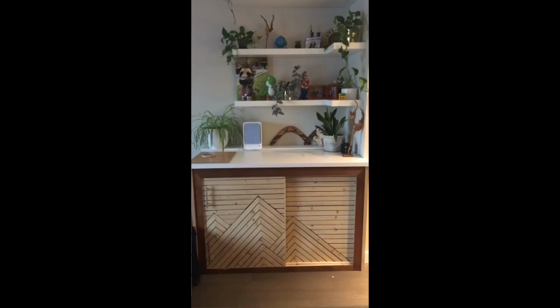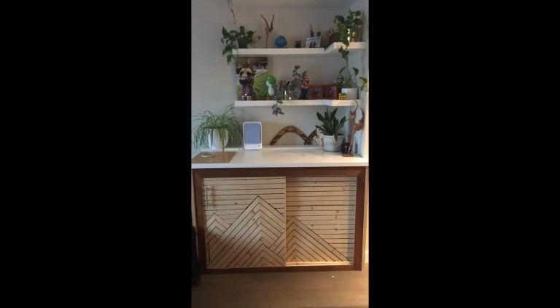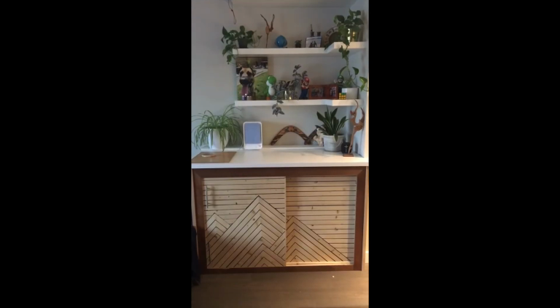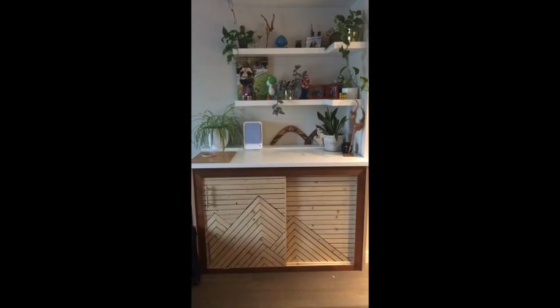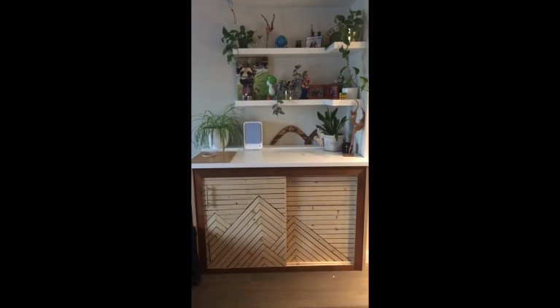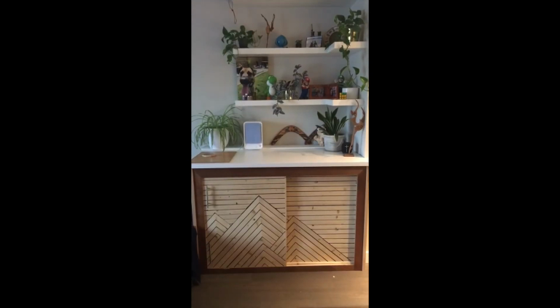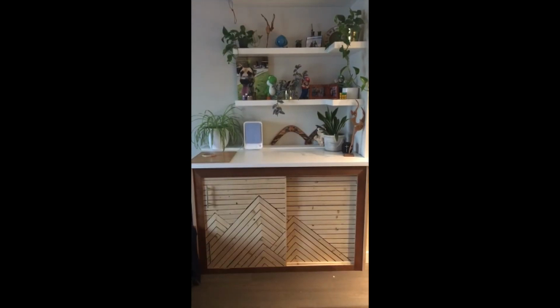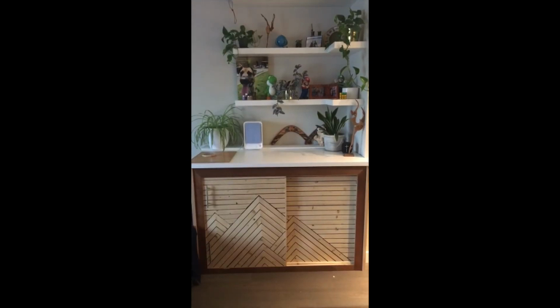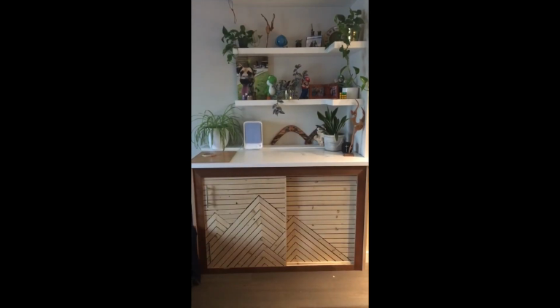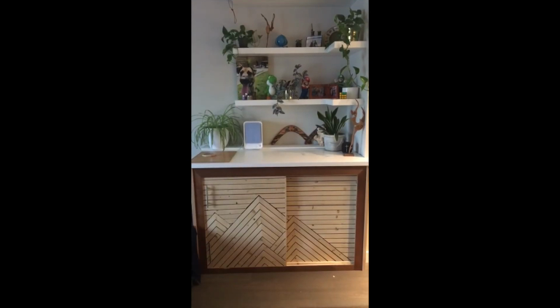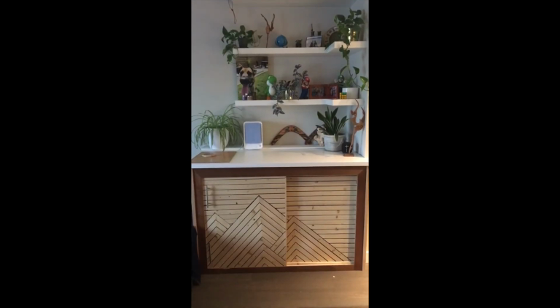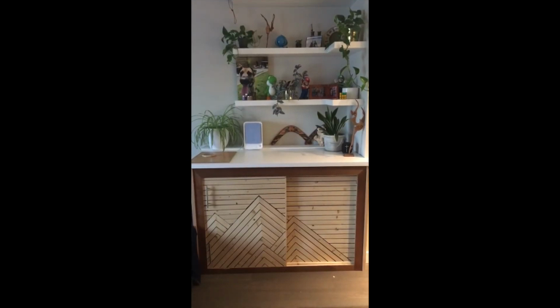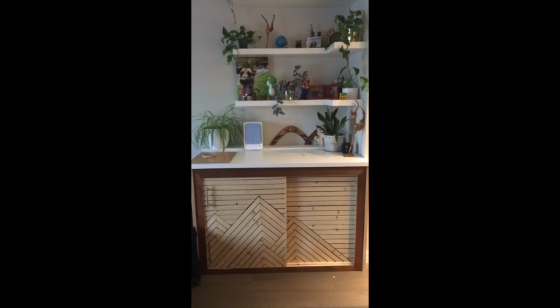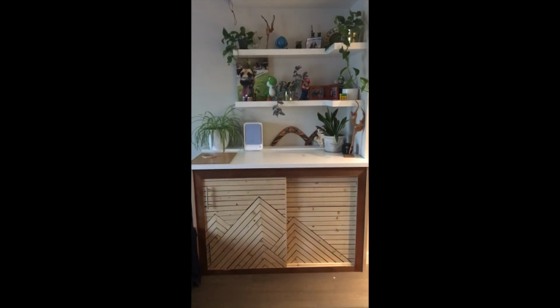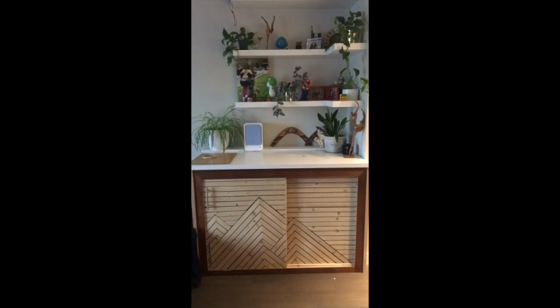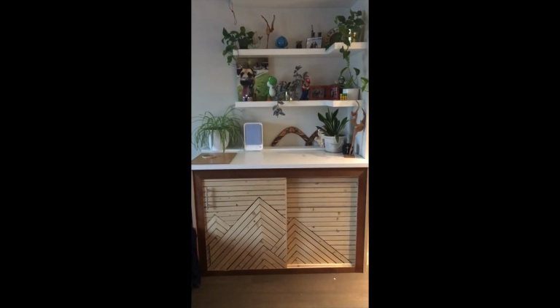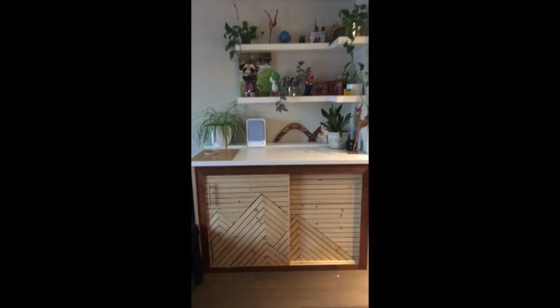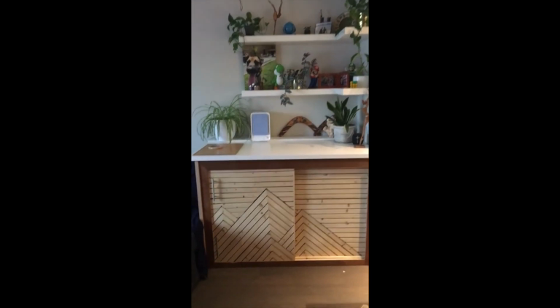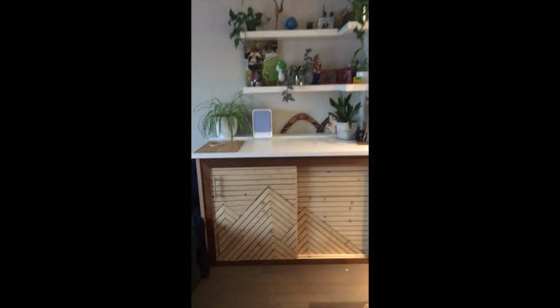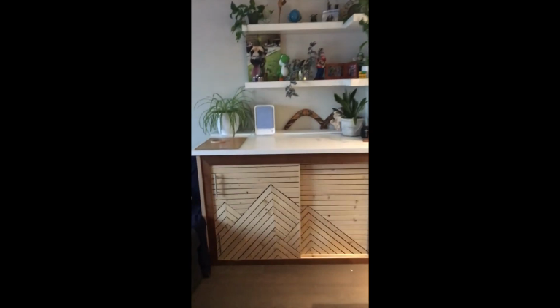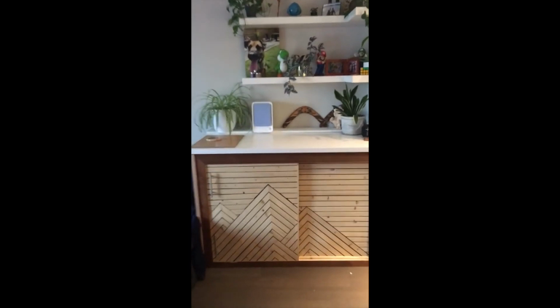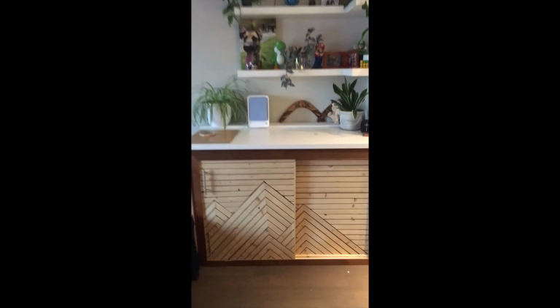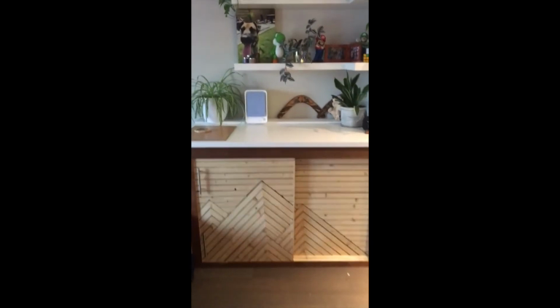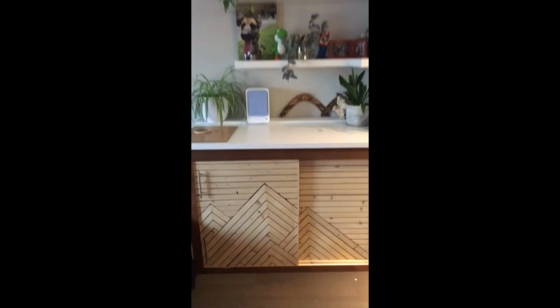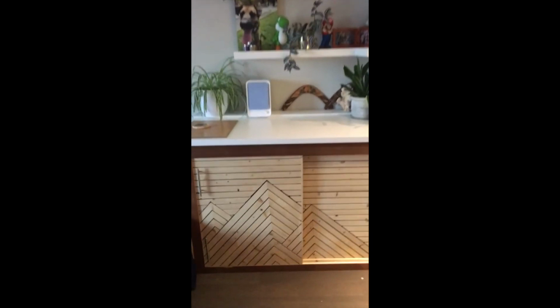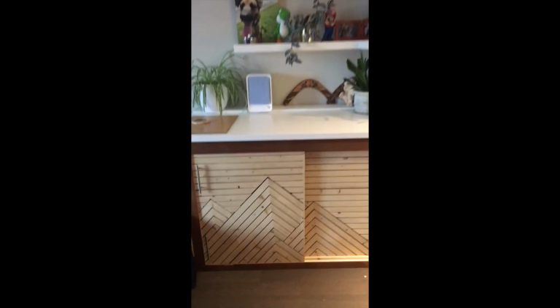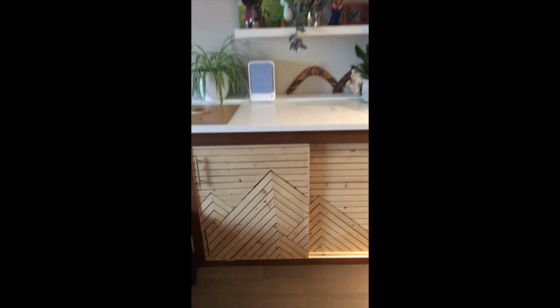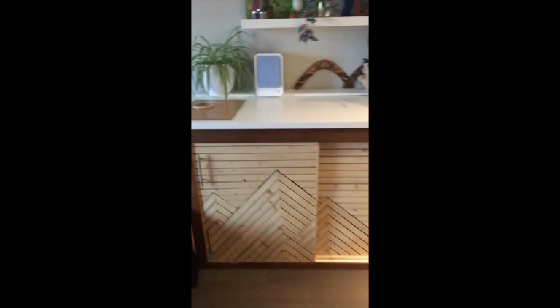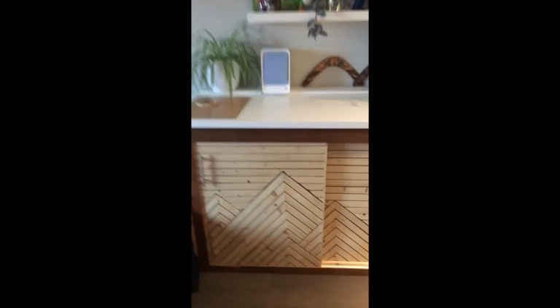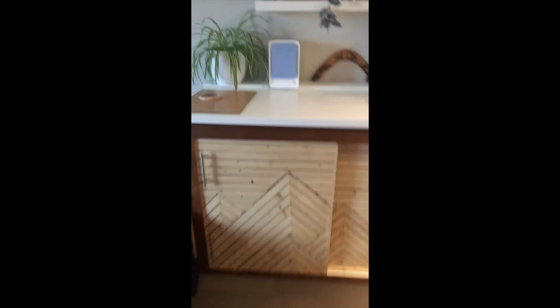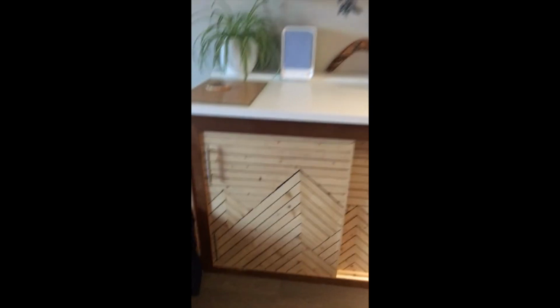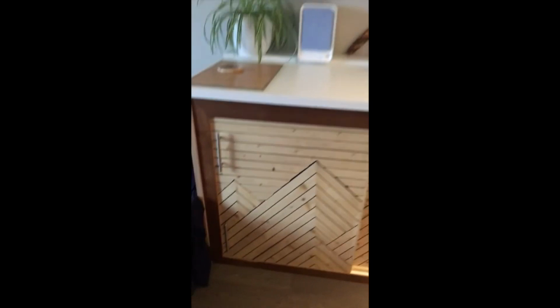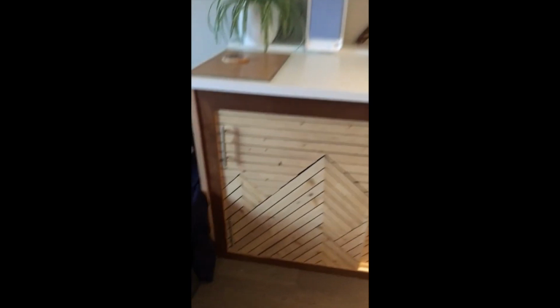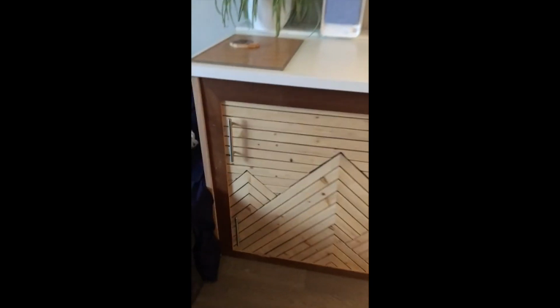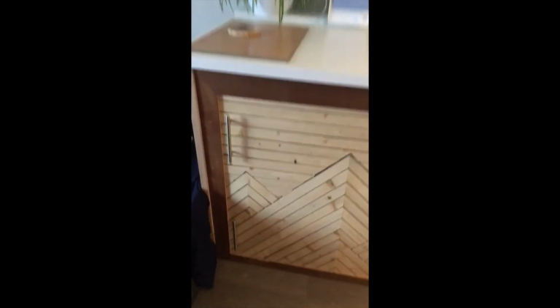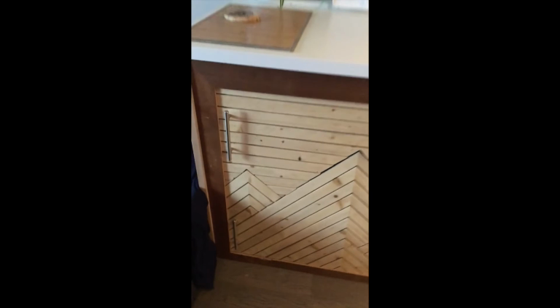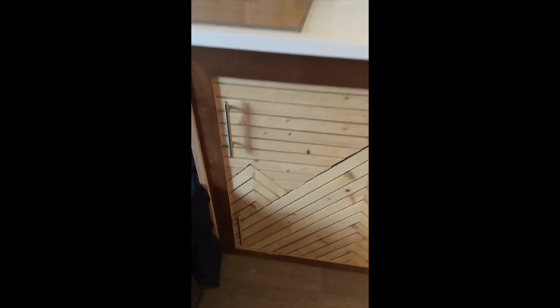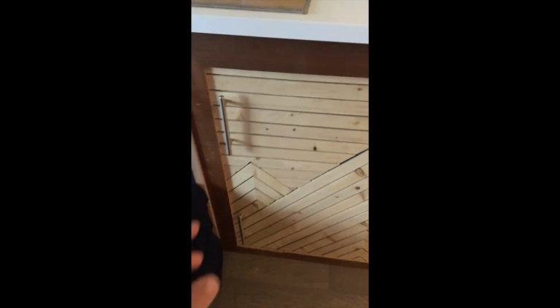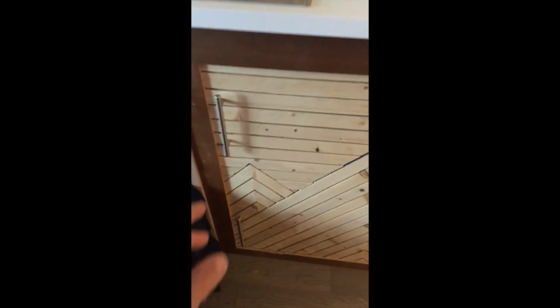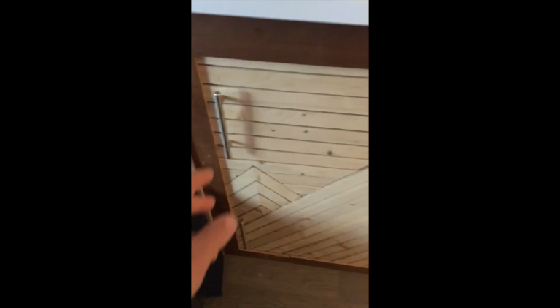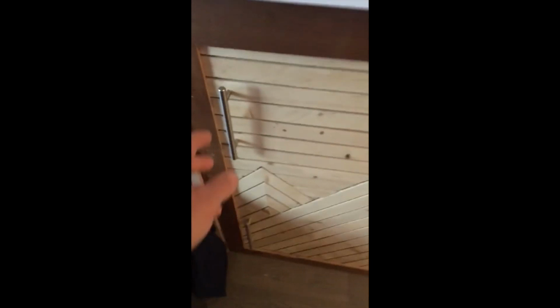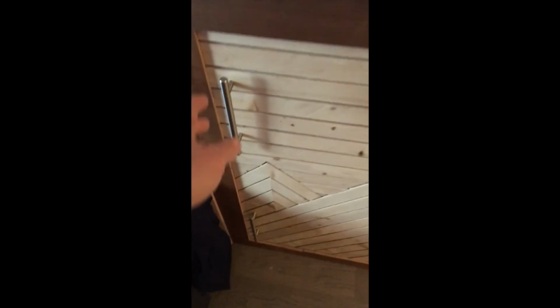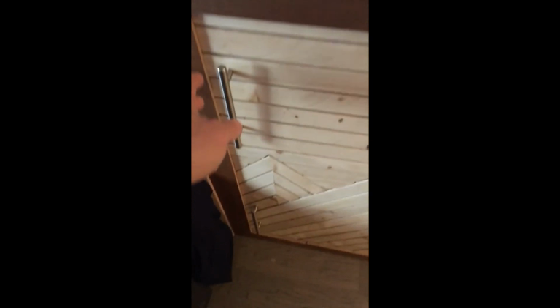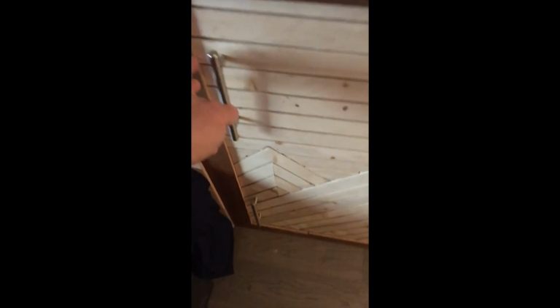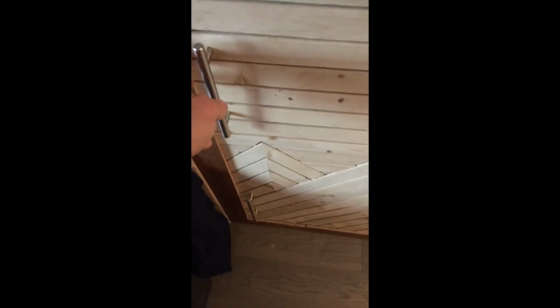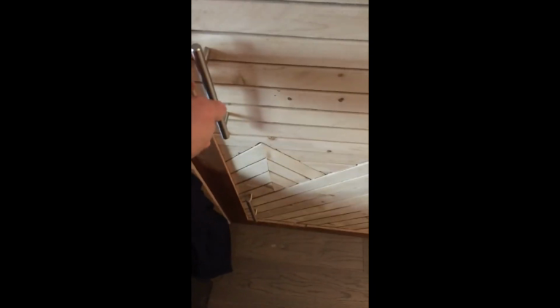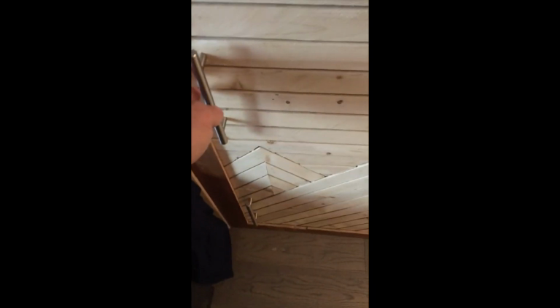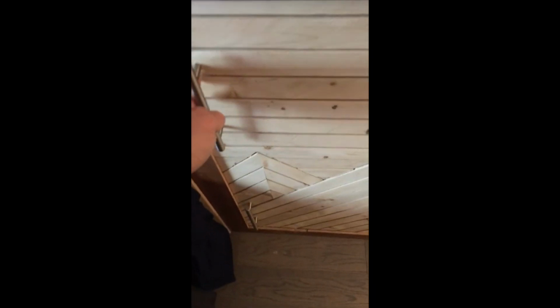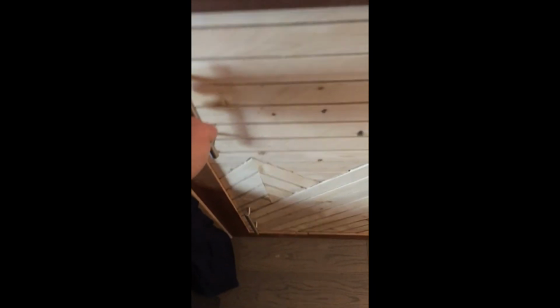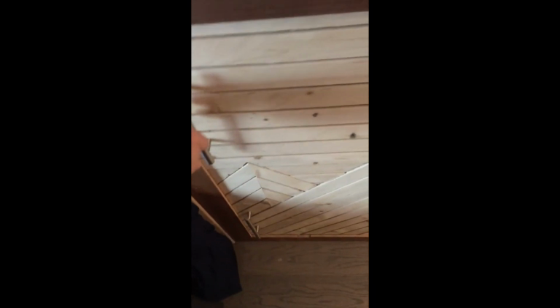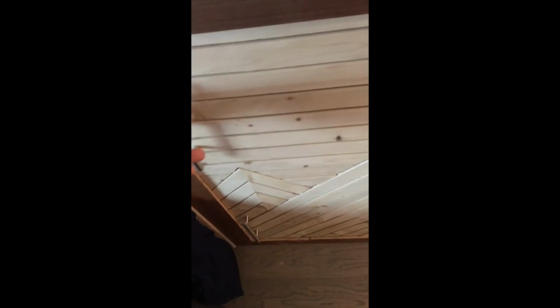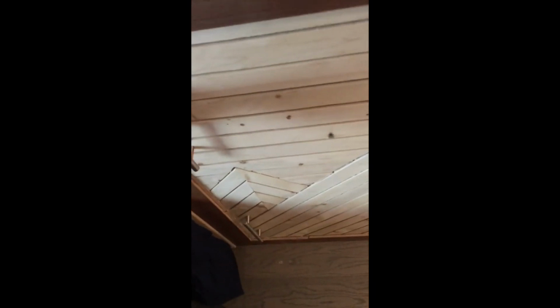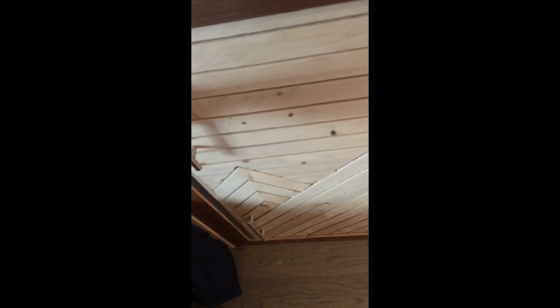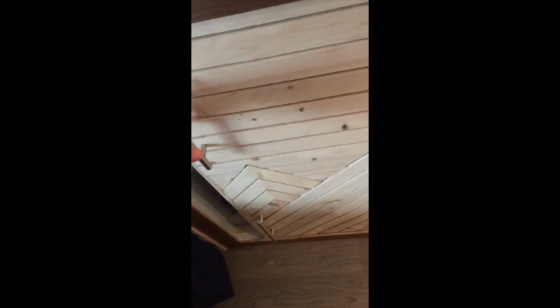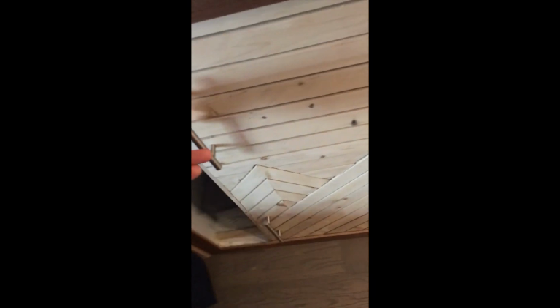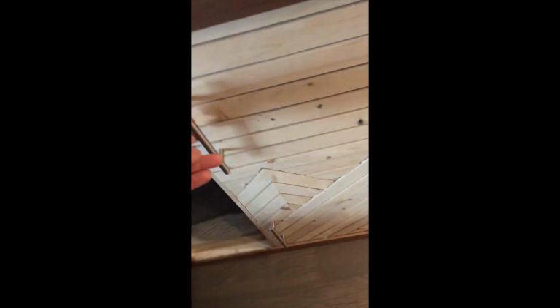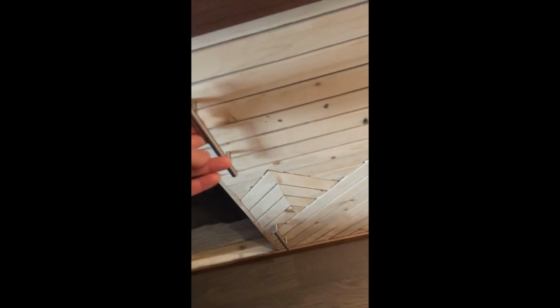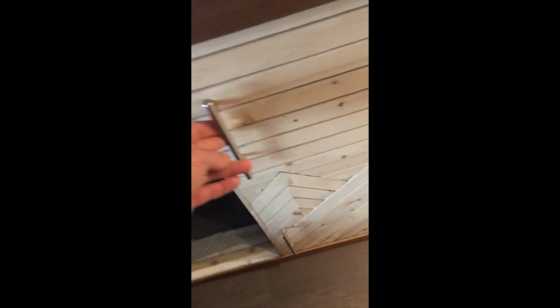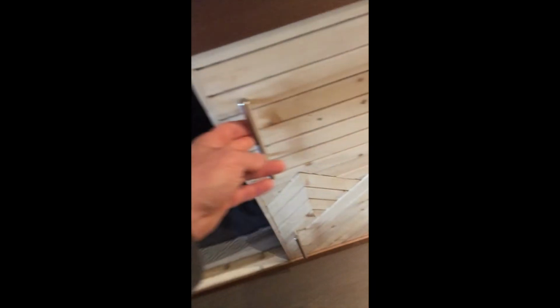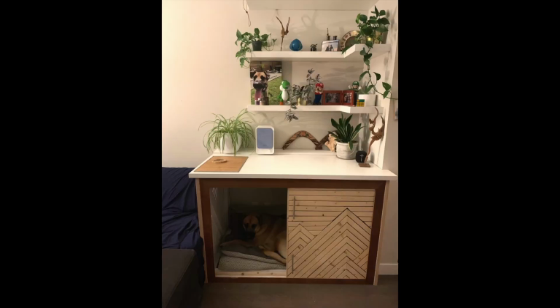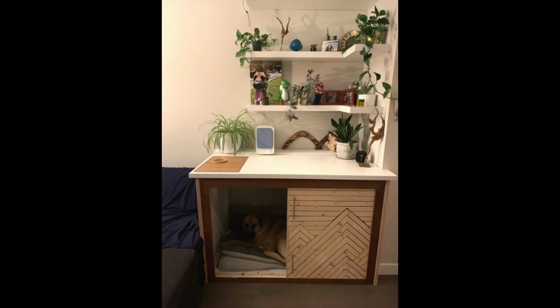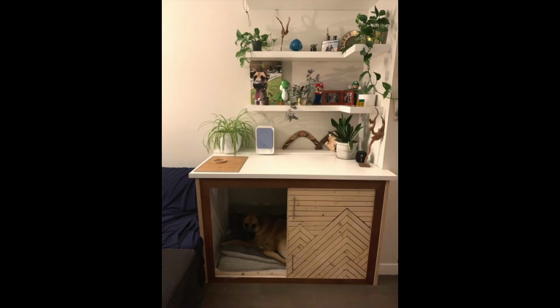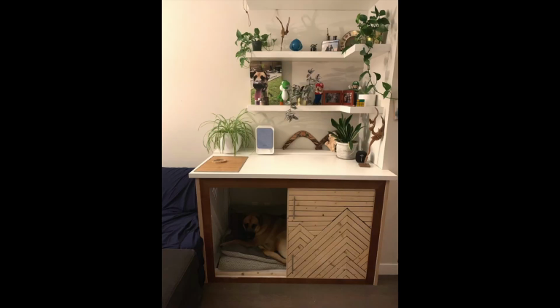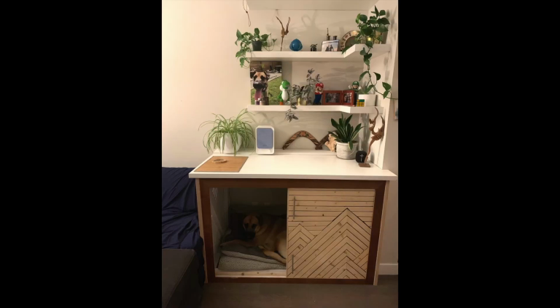Once we installed it, there was nothing left to do but kick Kootenai off the couch. By George, I think he likes it.